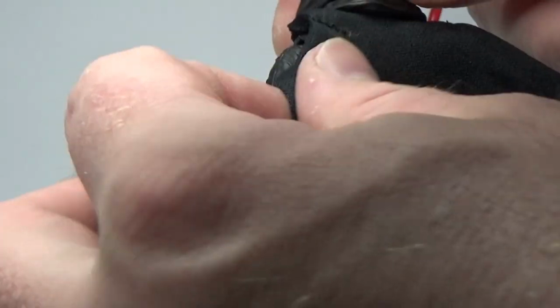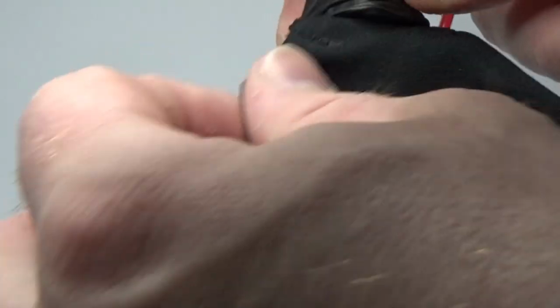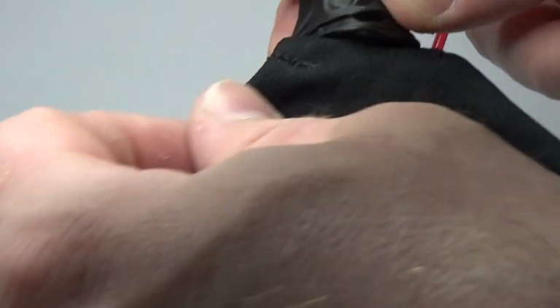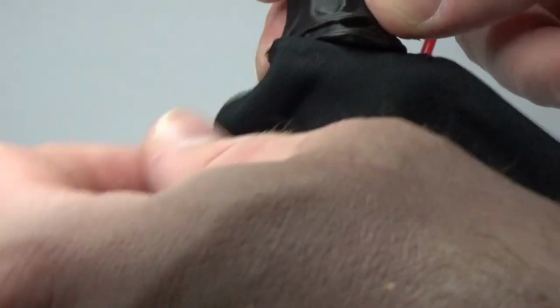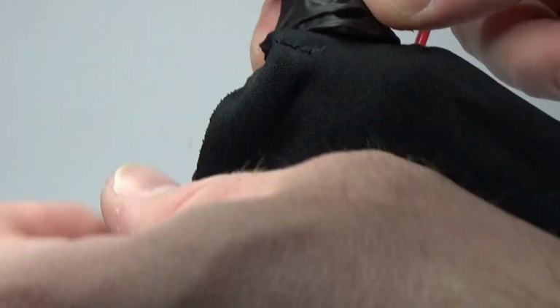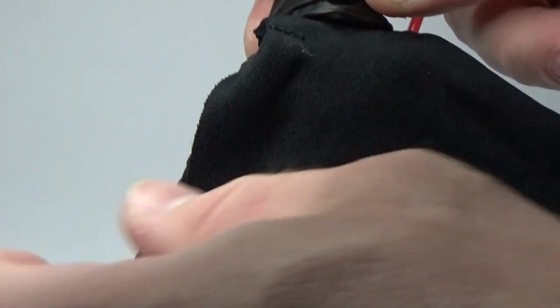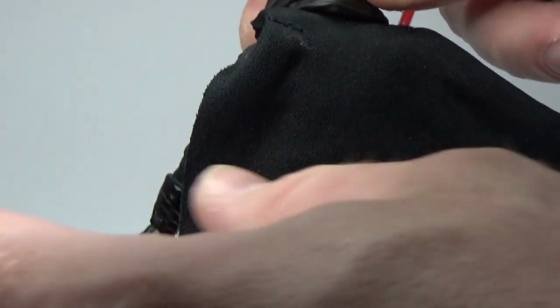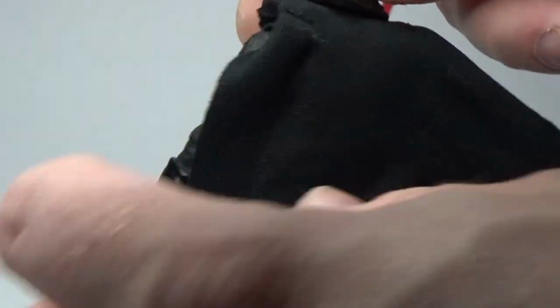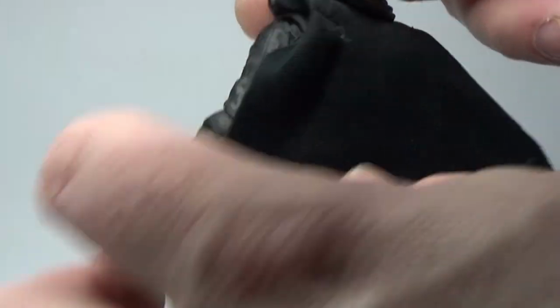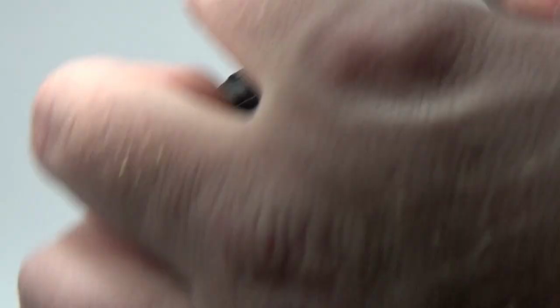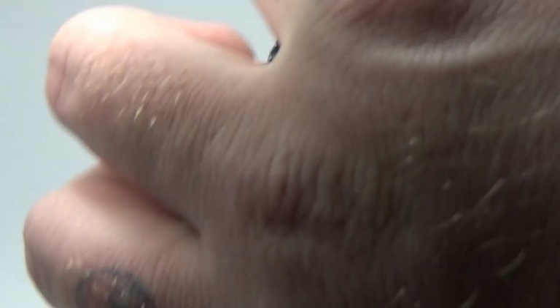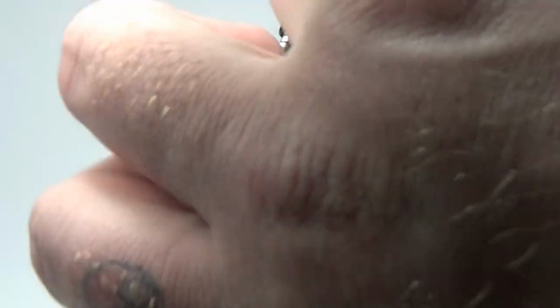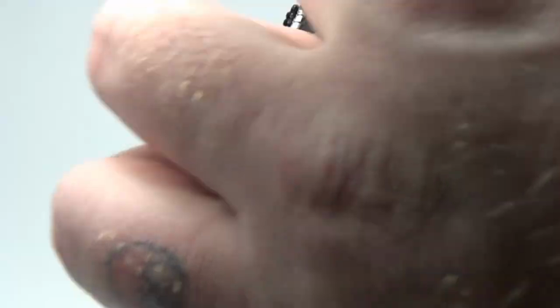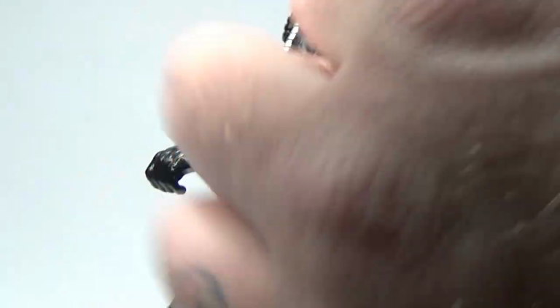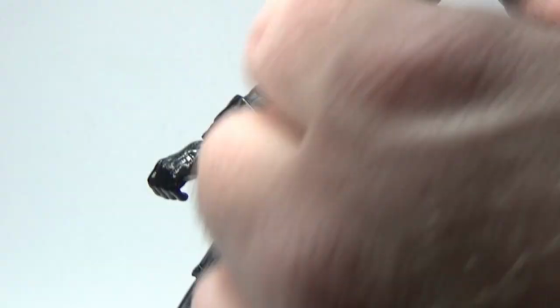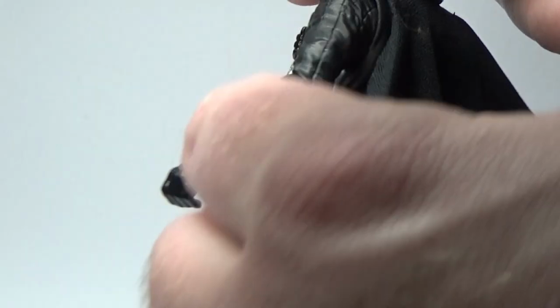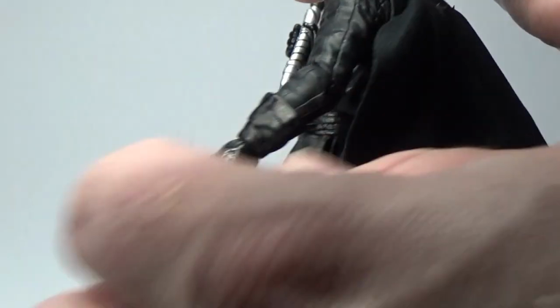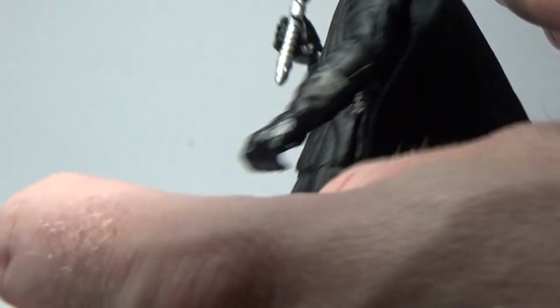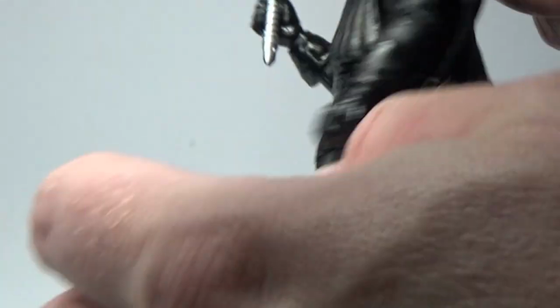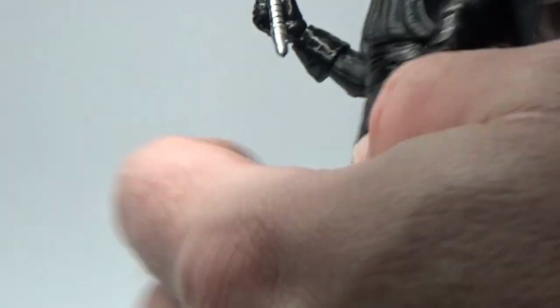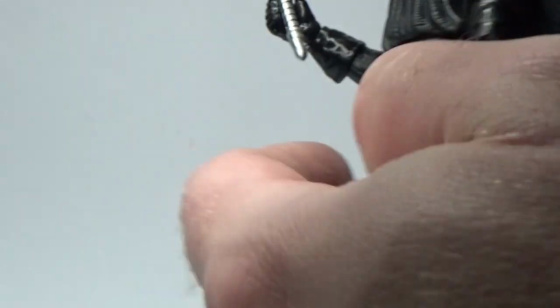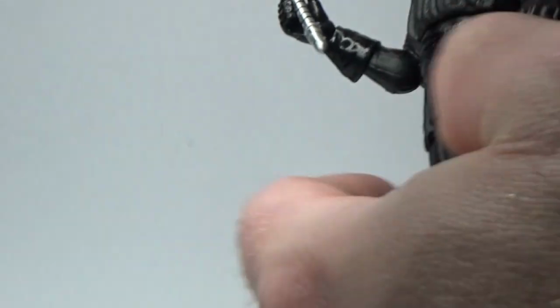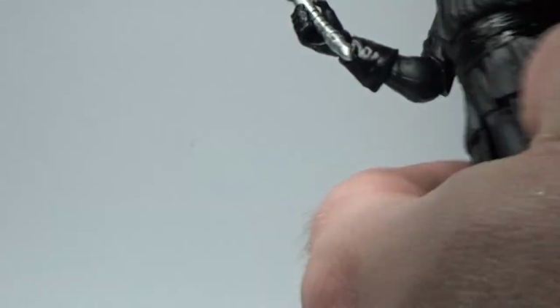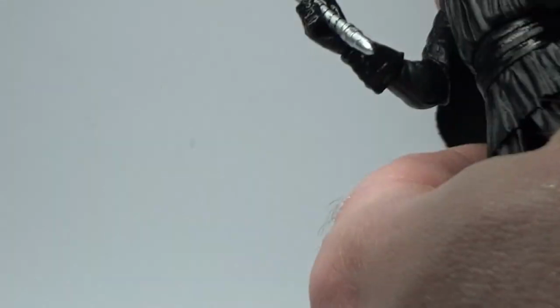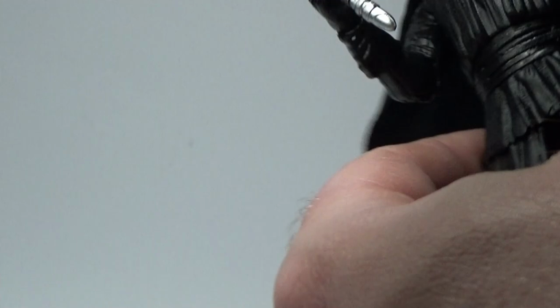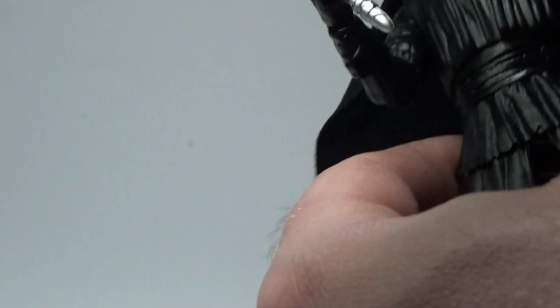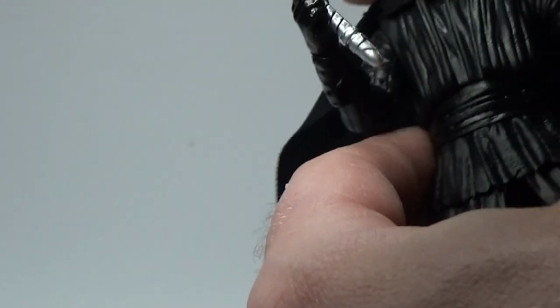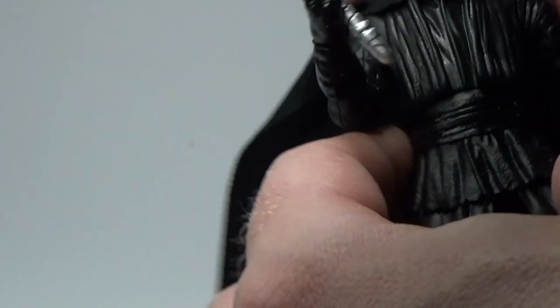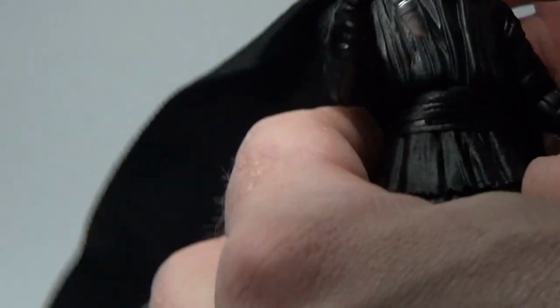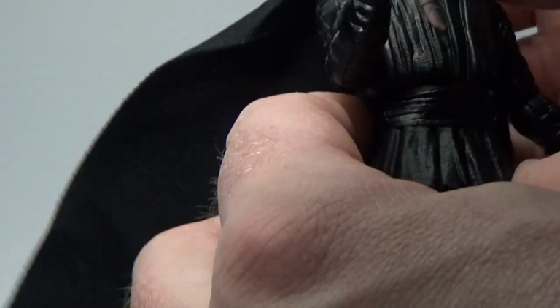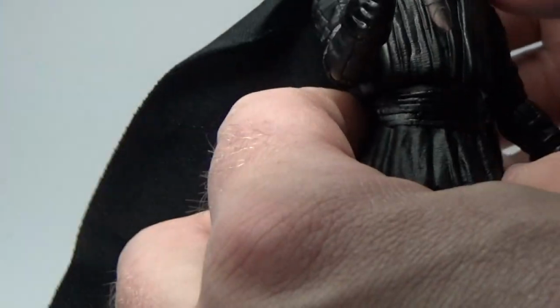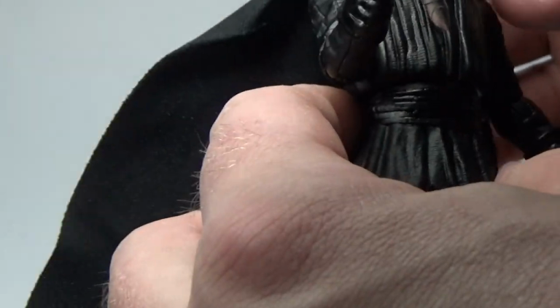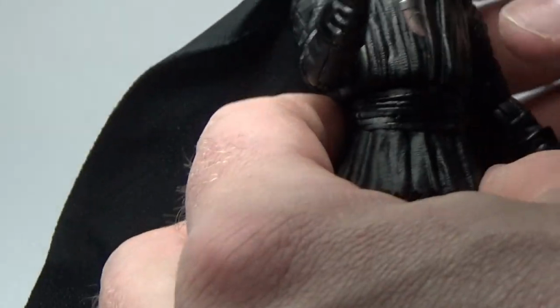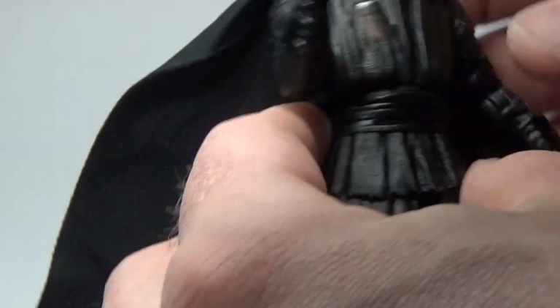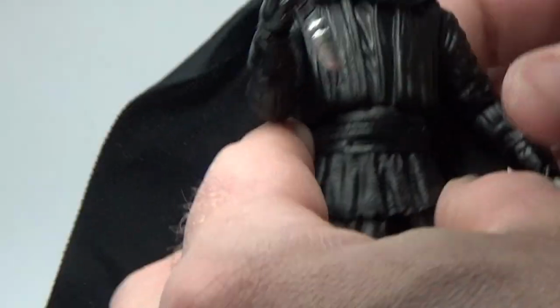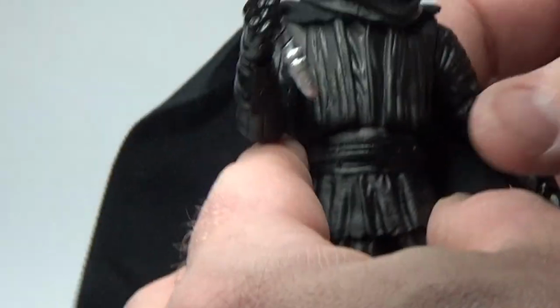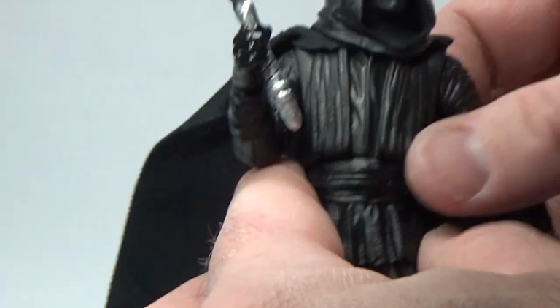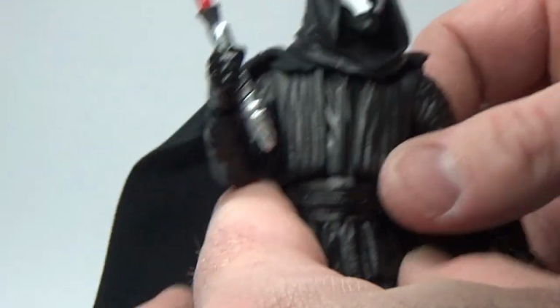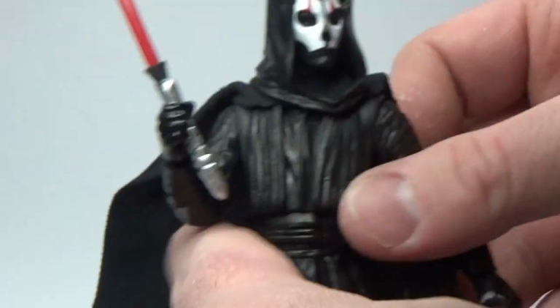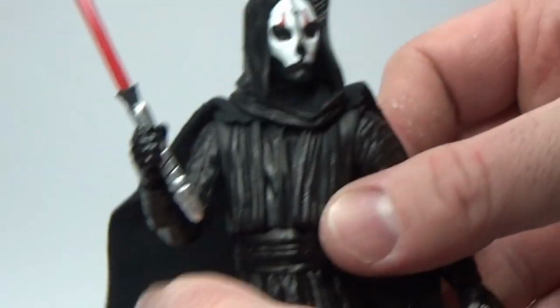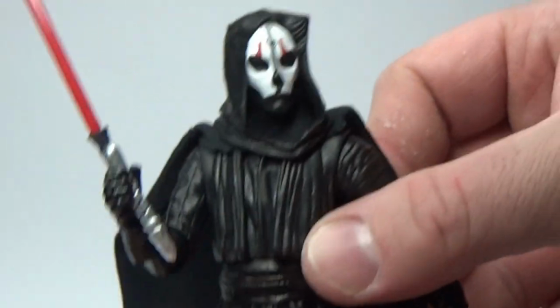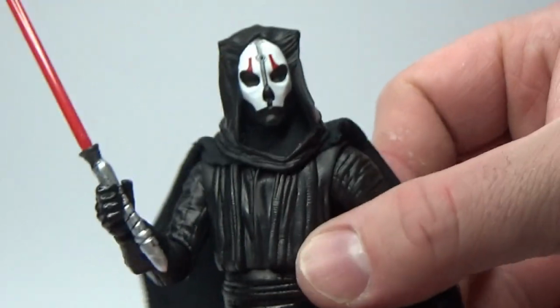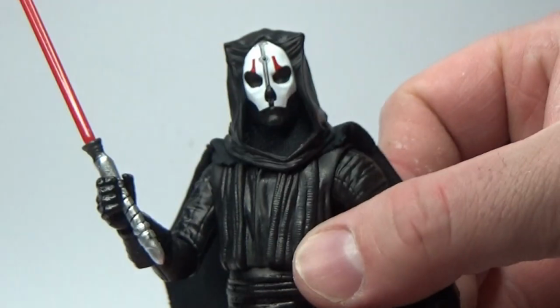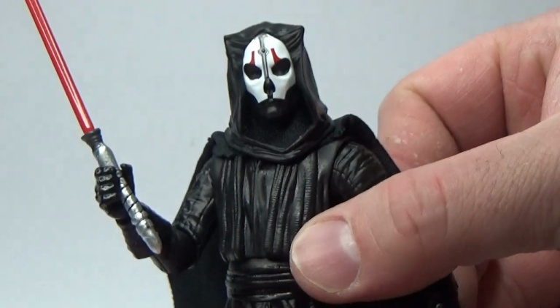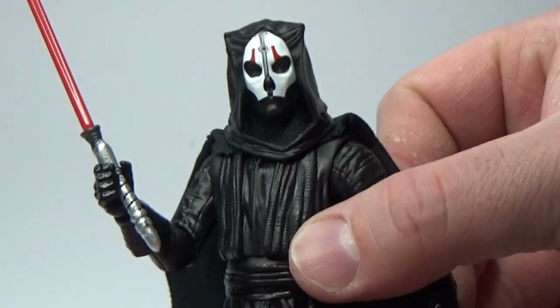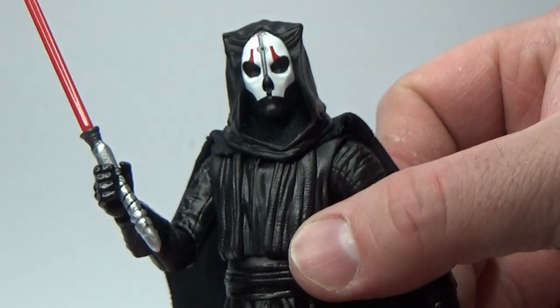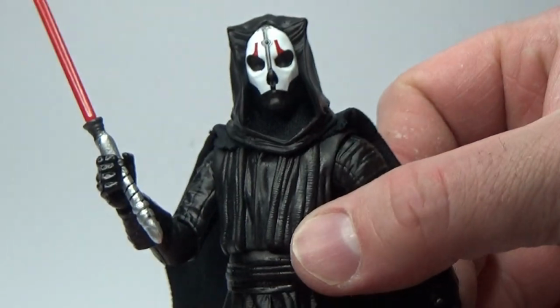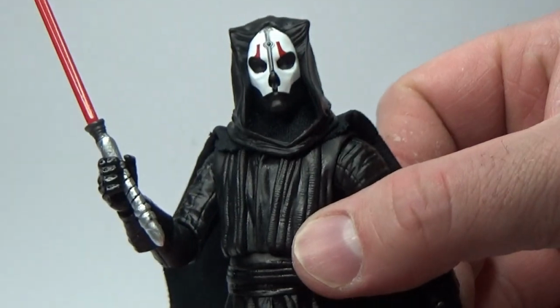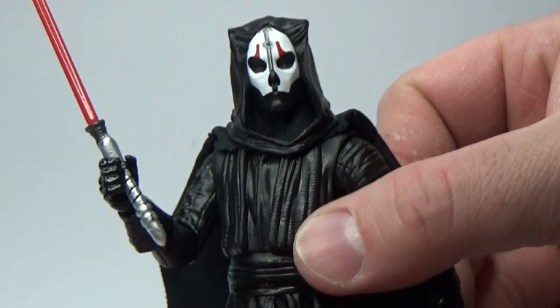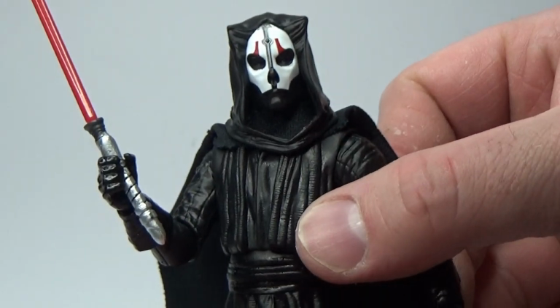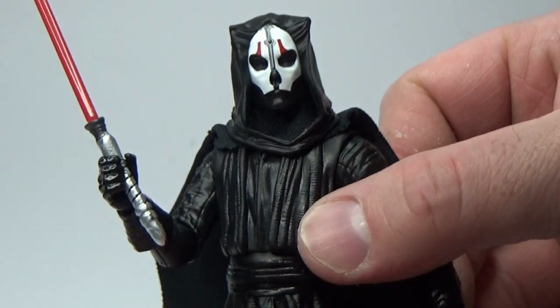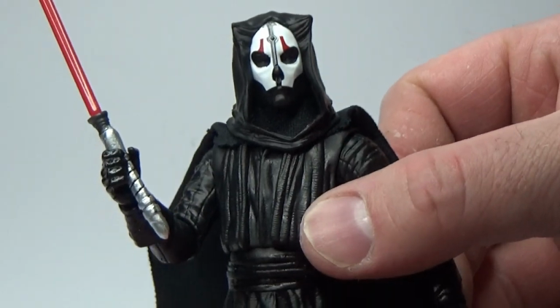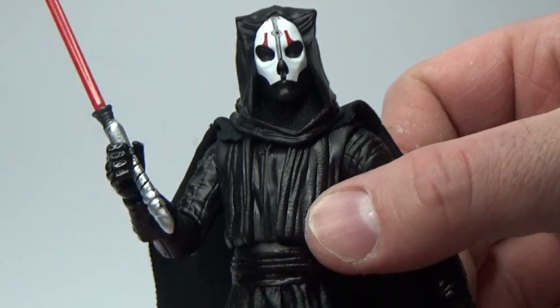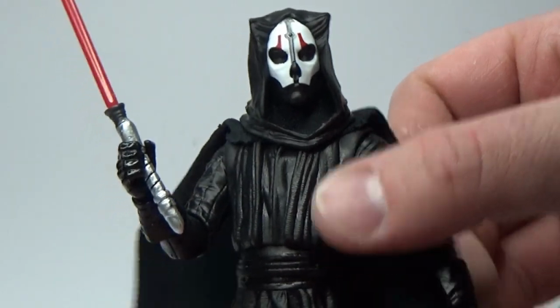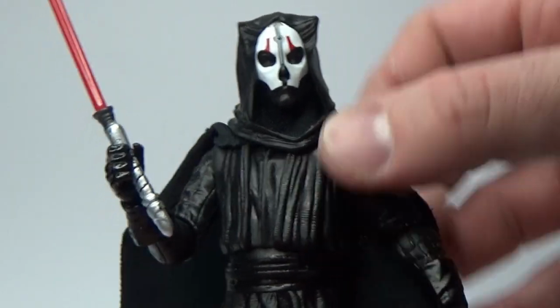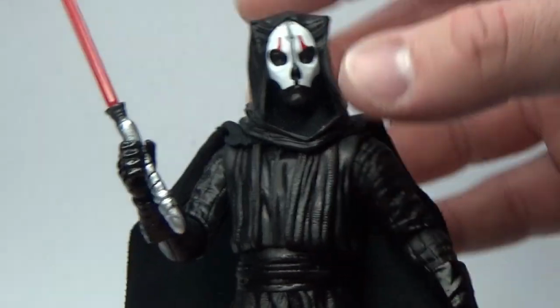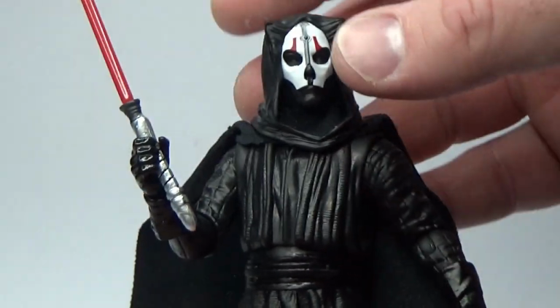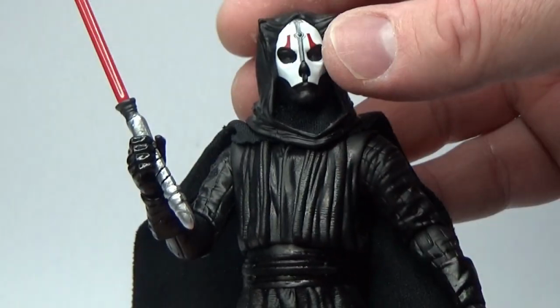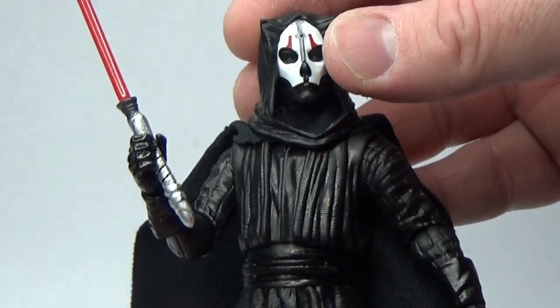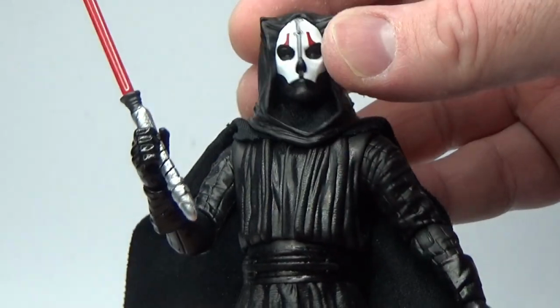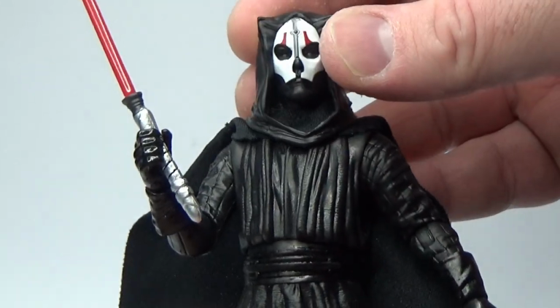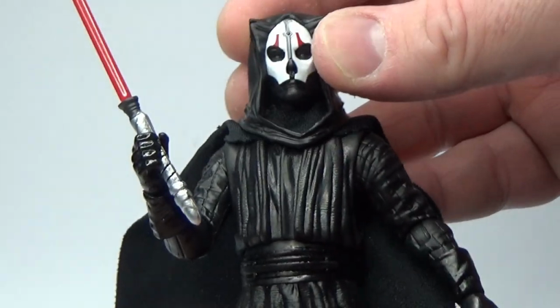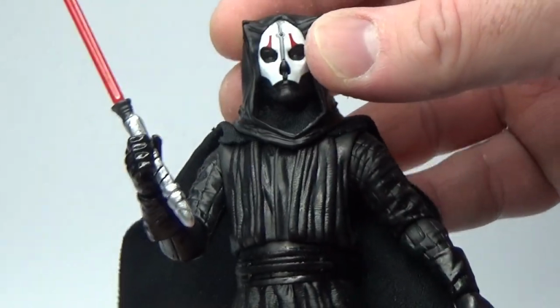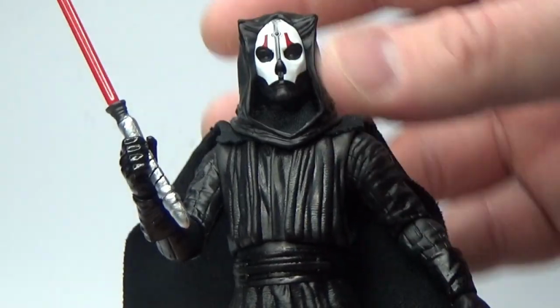Otherwise, I'm digging this figure the way he is. Looks really cool.